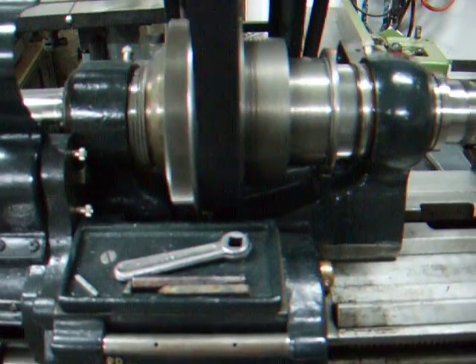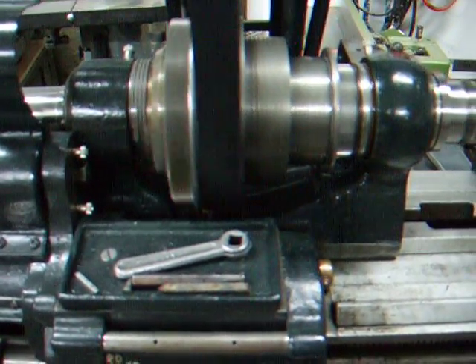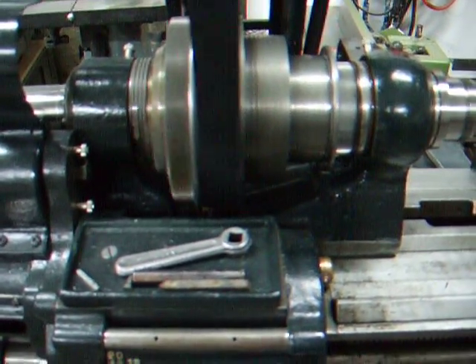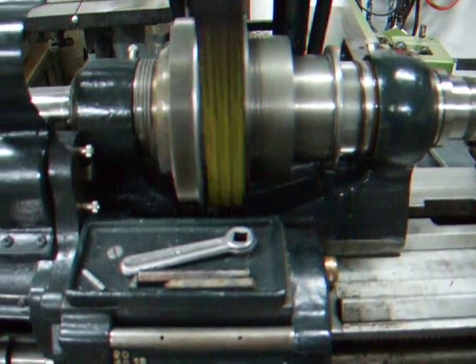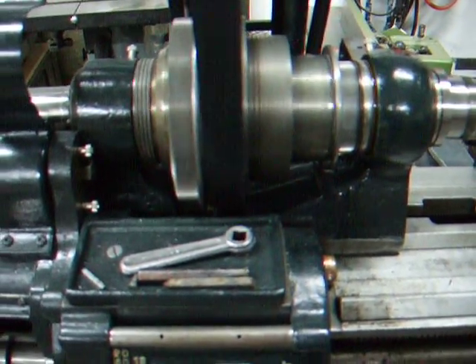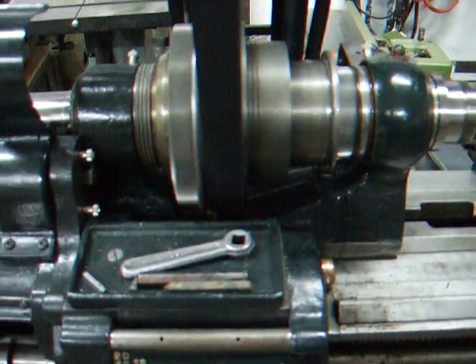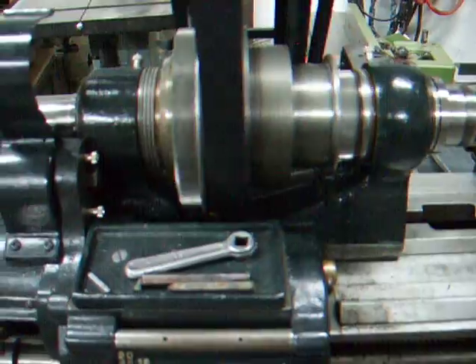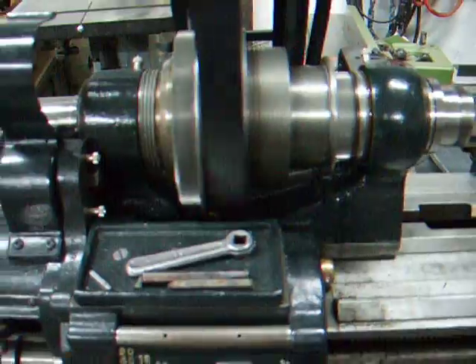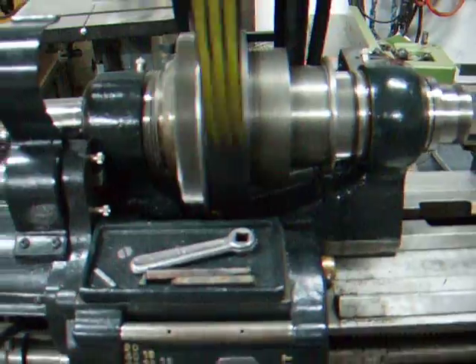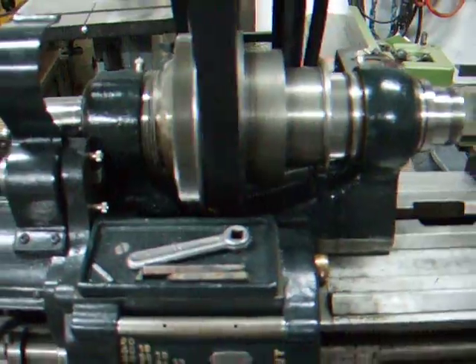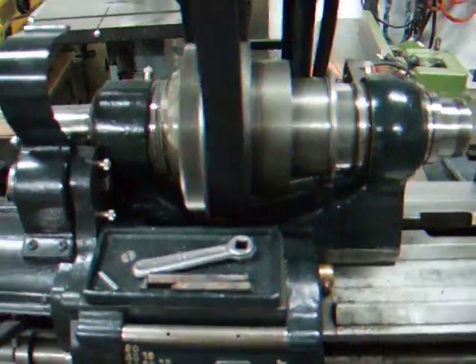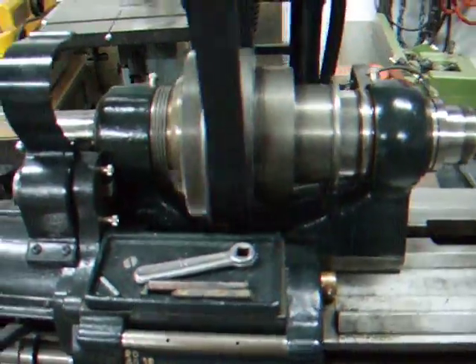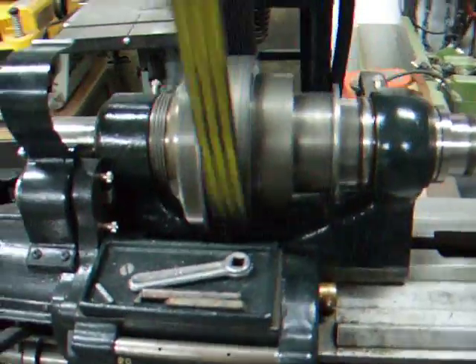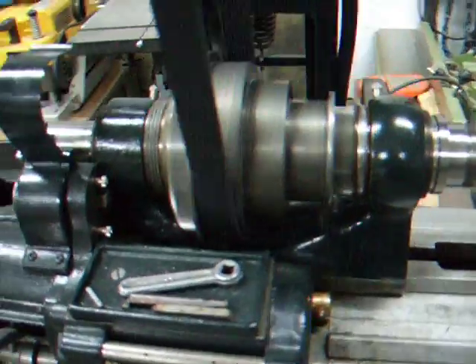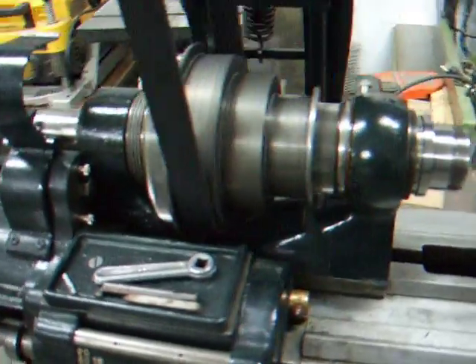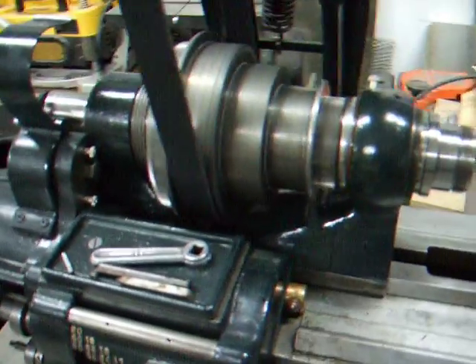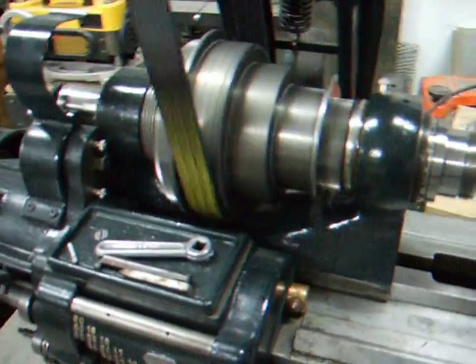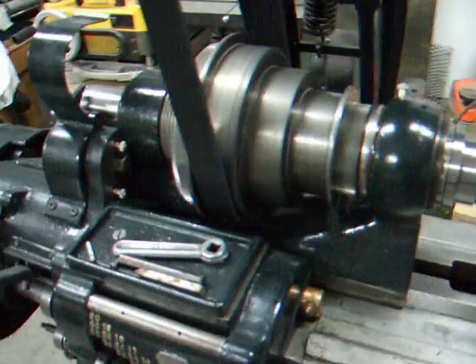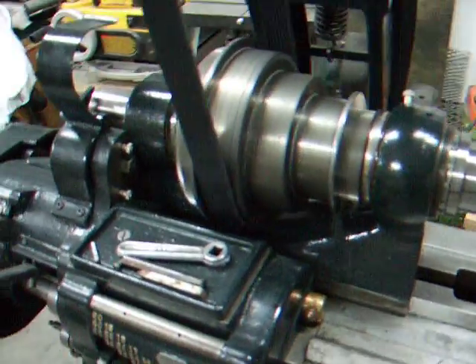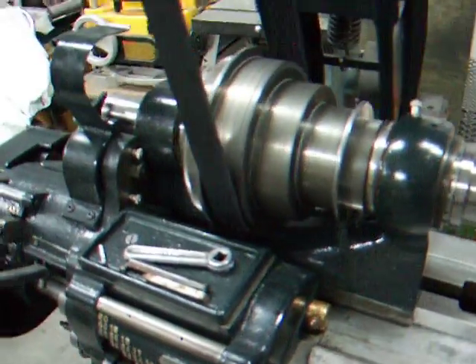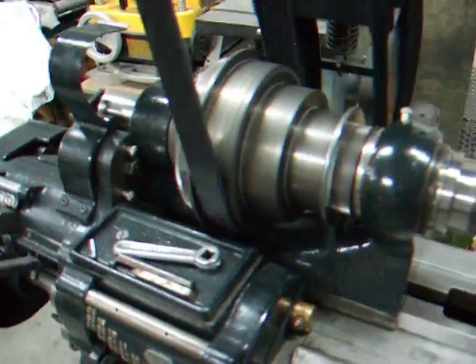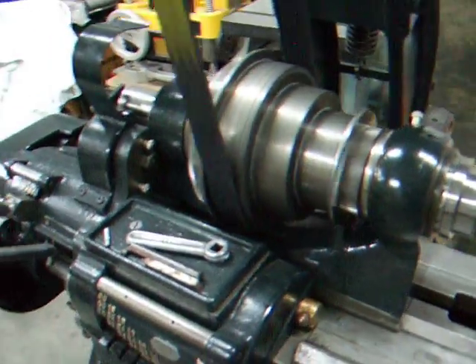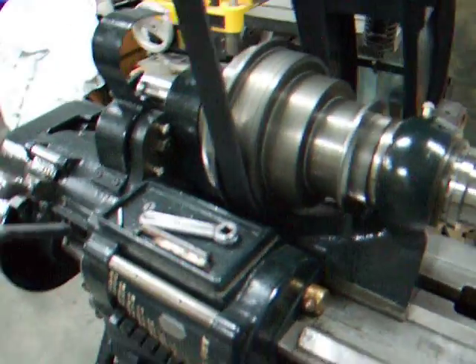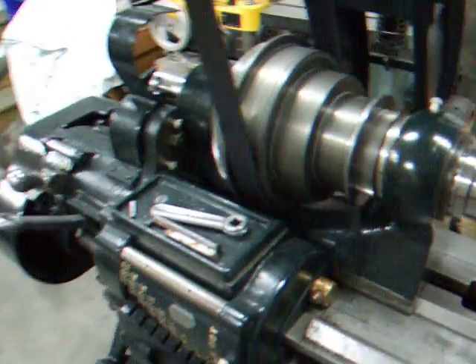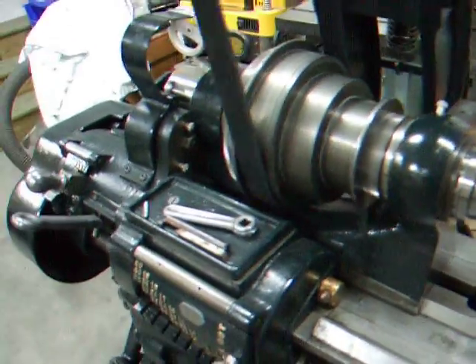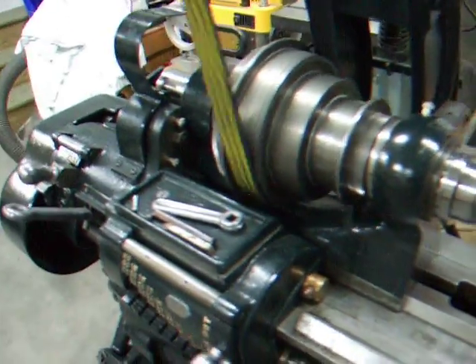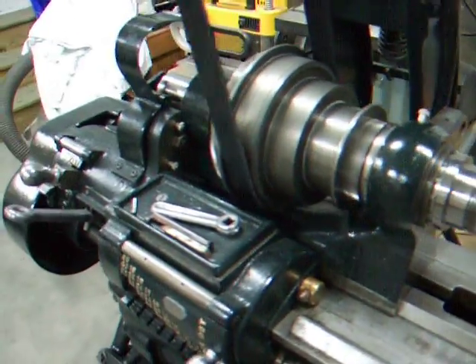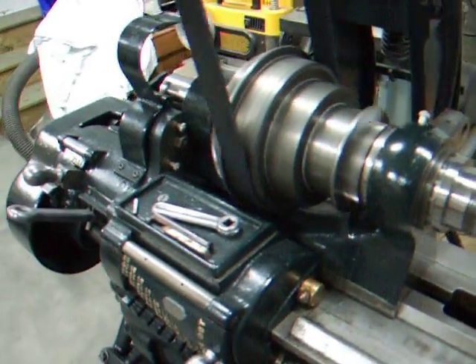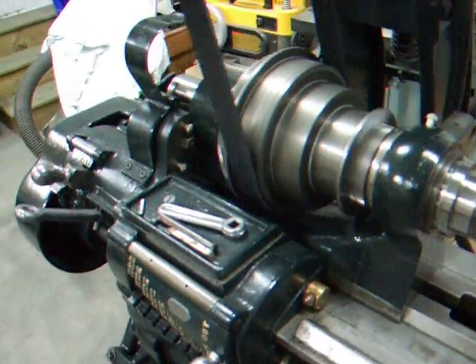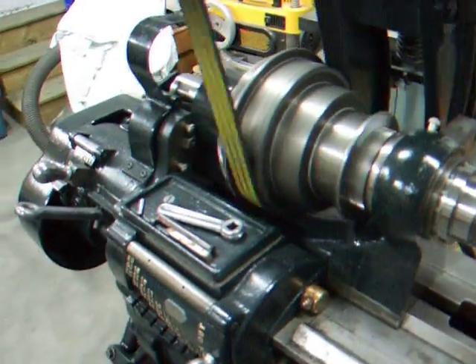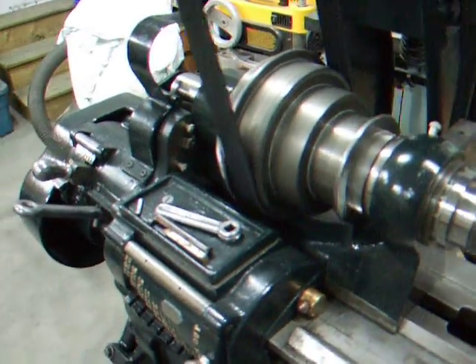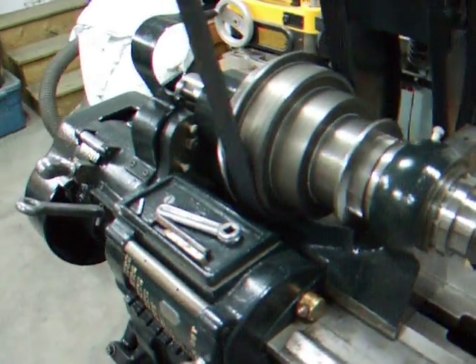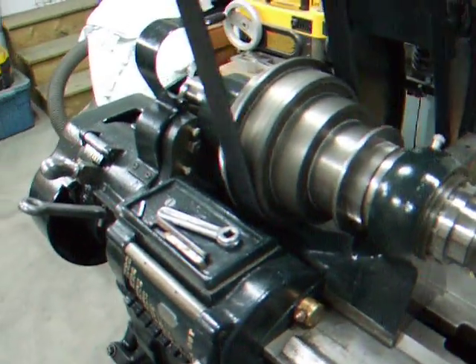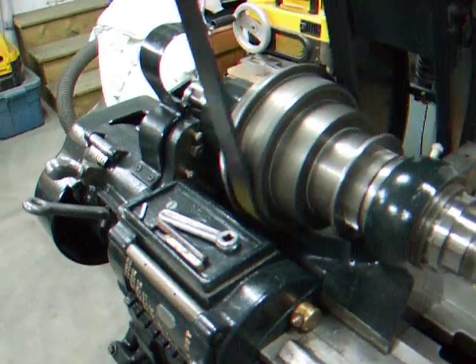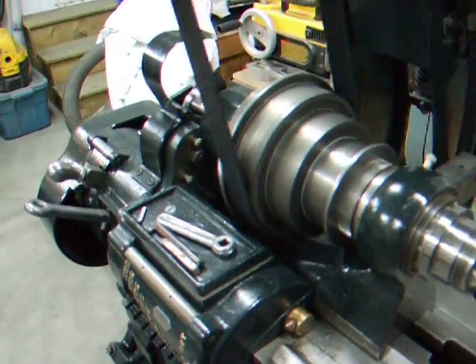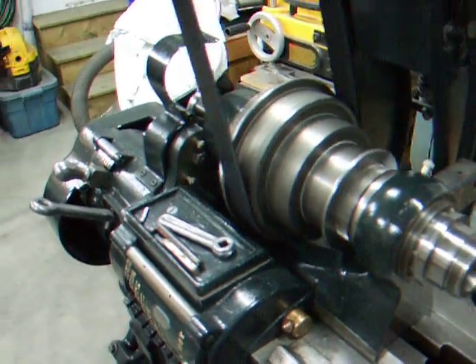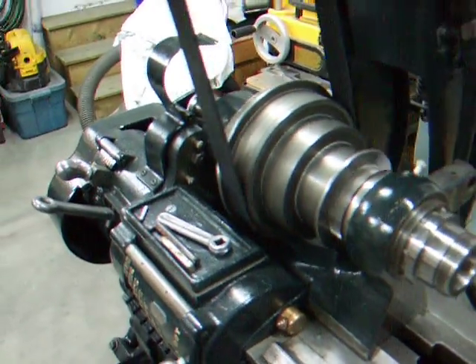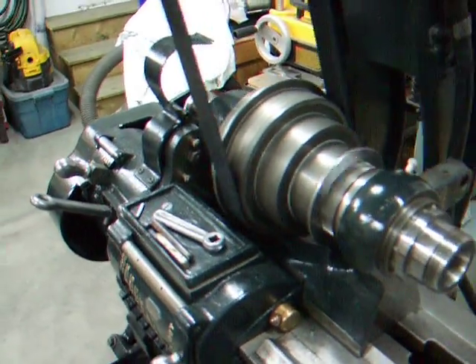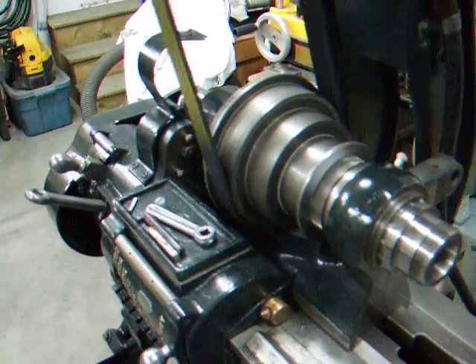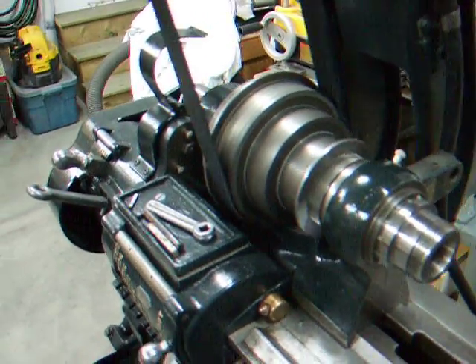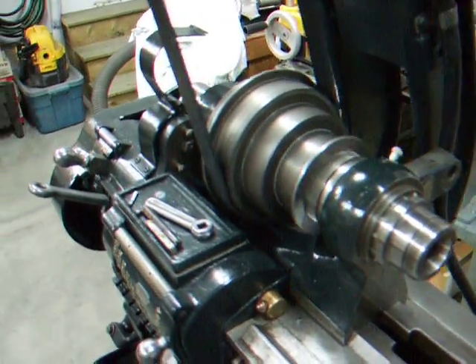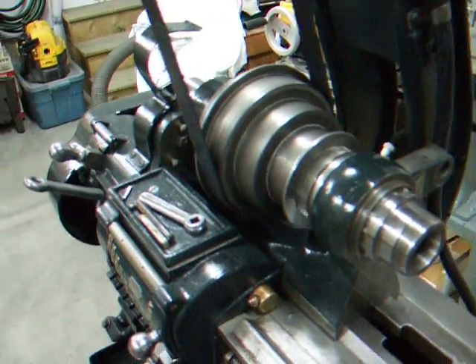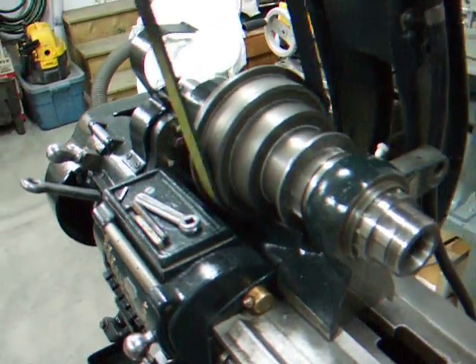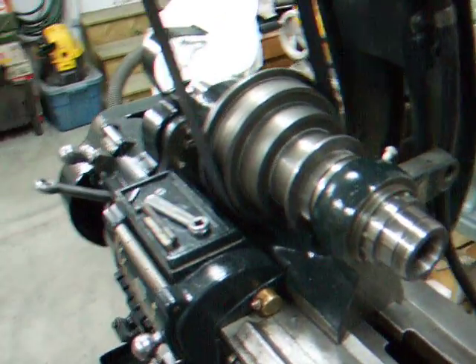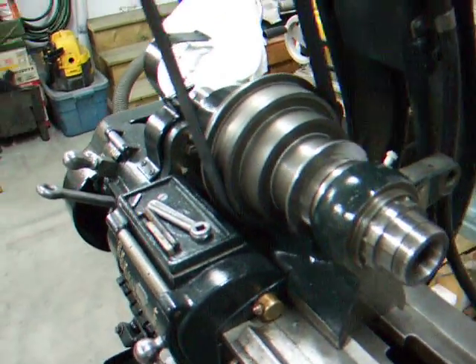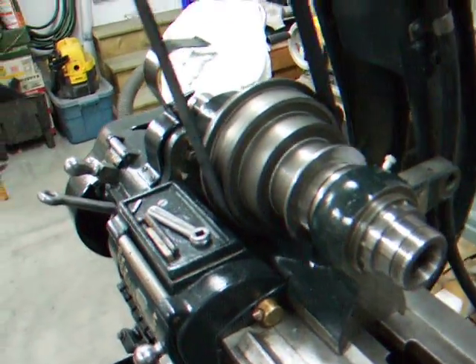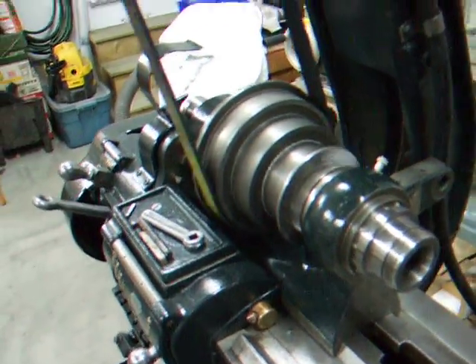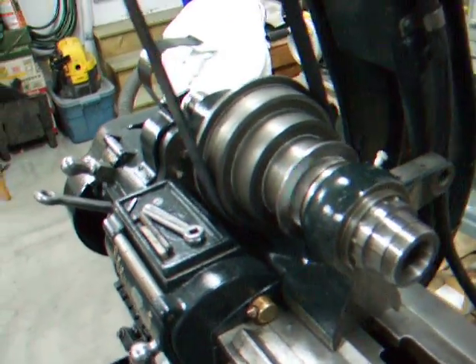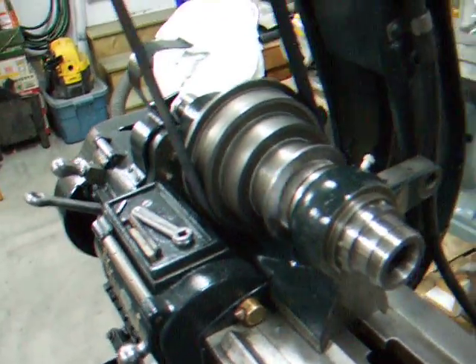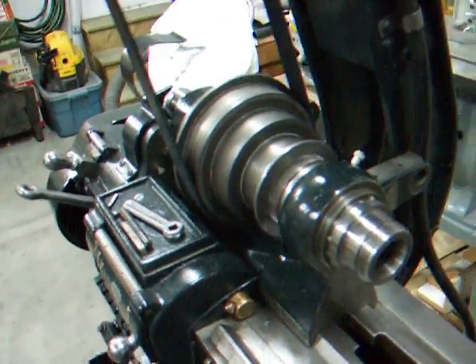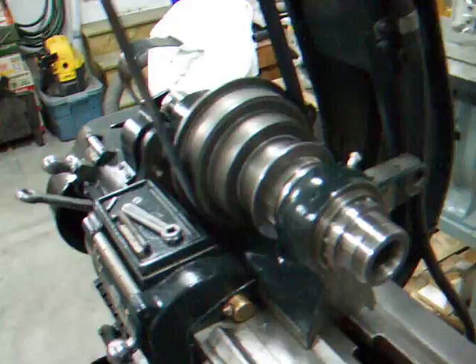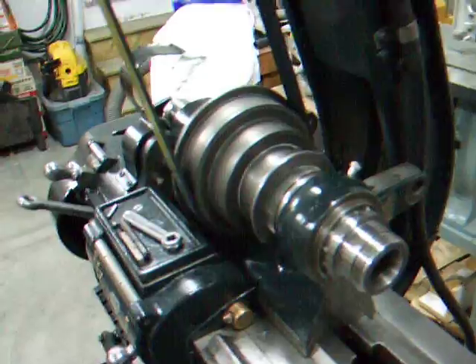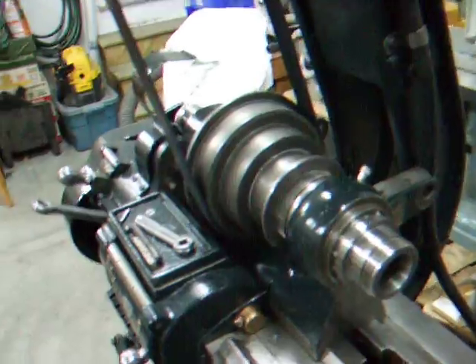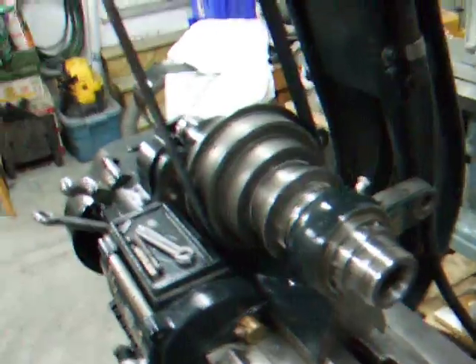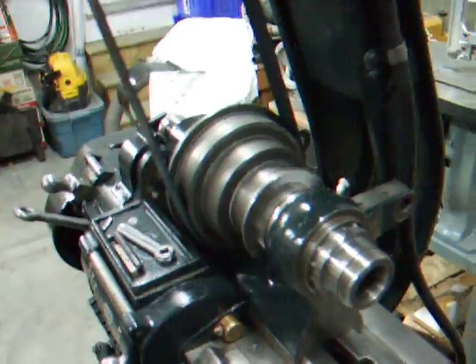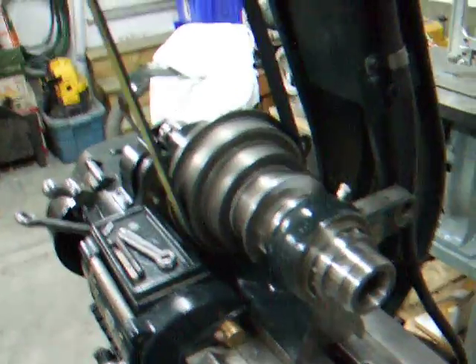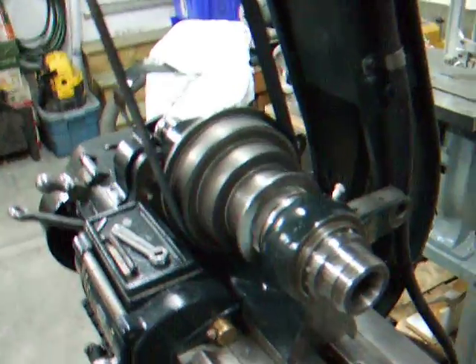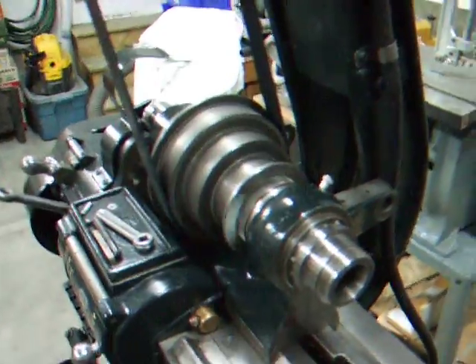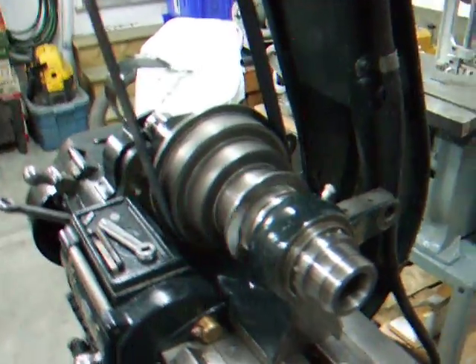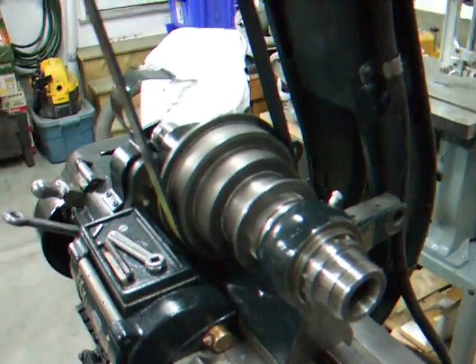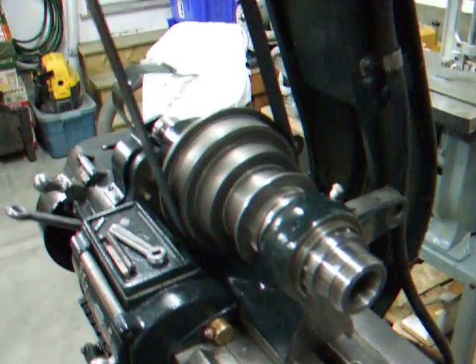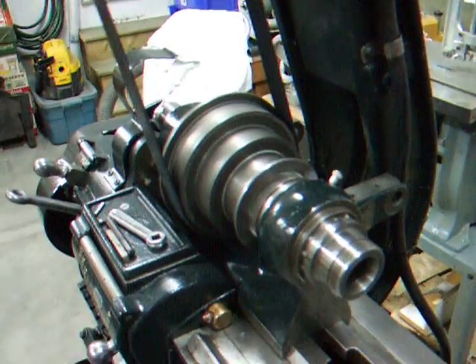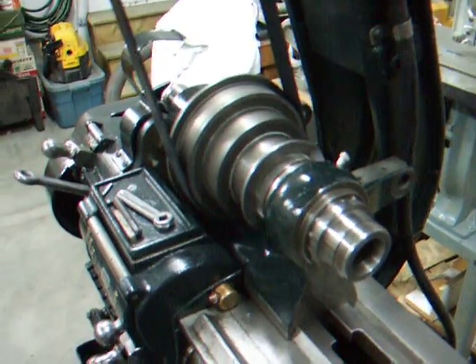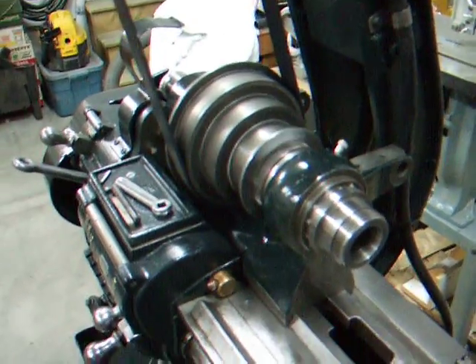But this is in reverse. If I go forward, it runs to the side and I have quite a bit of squeaking going on.